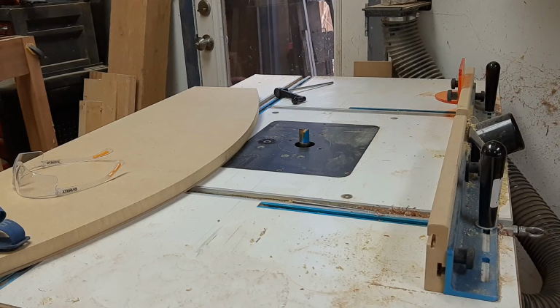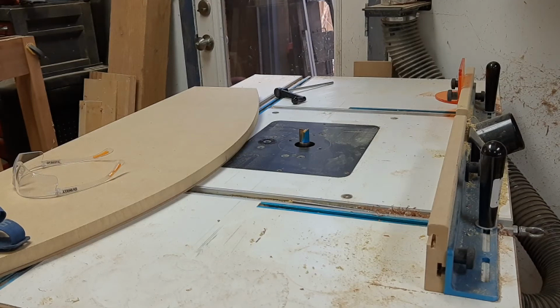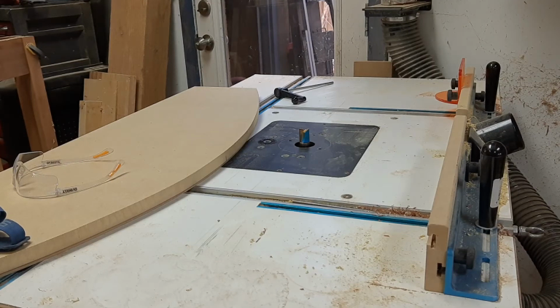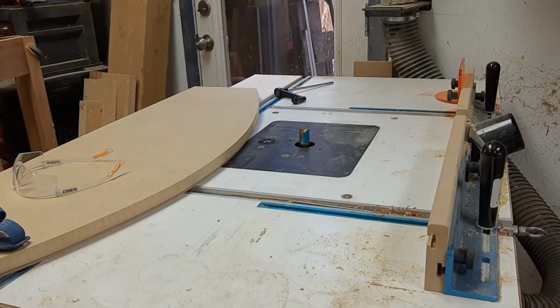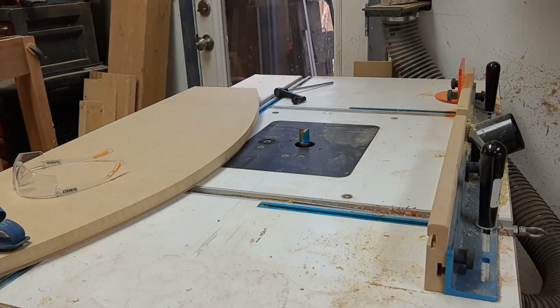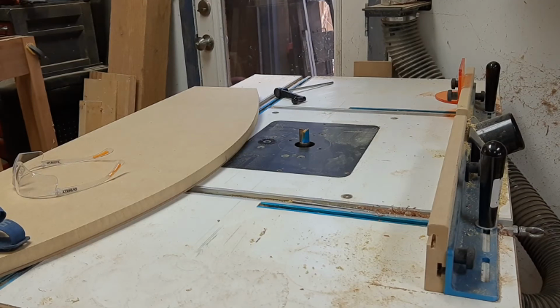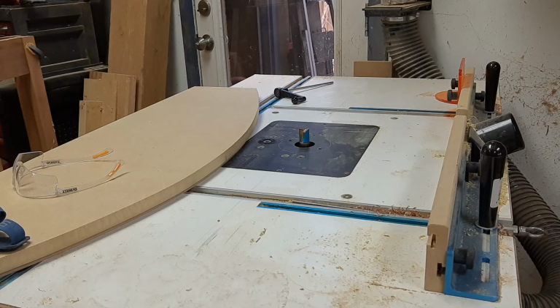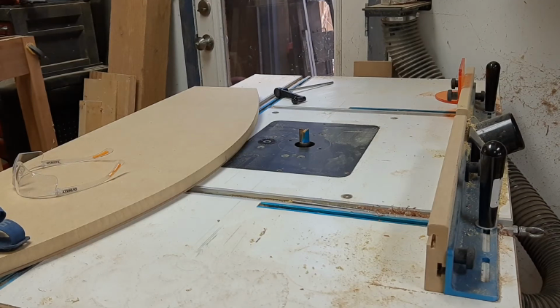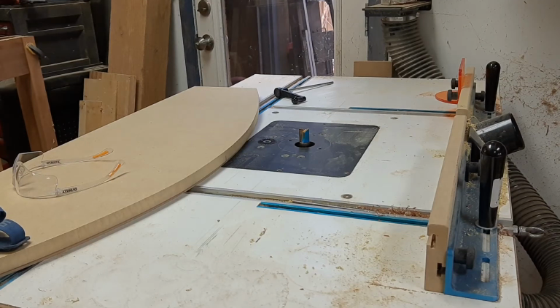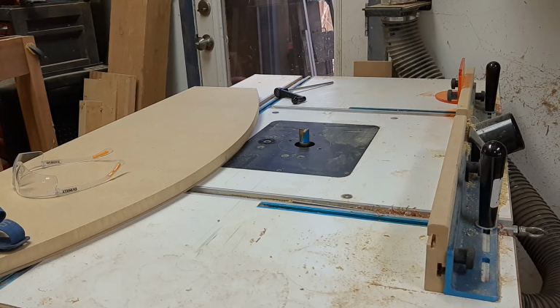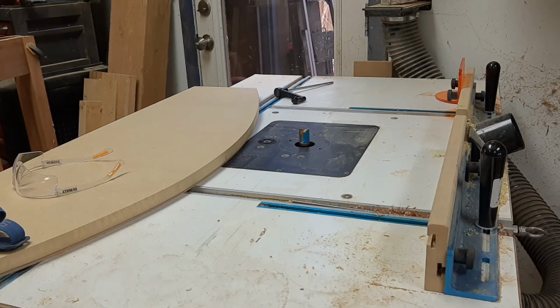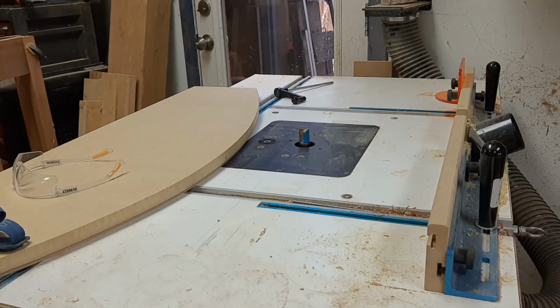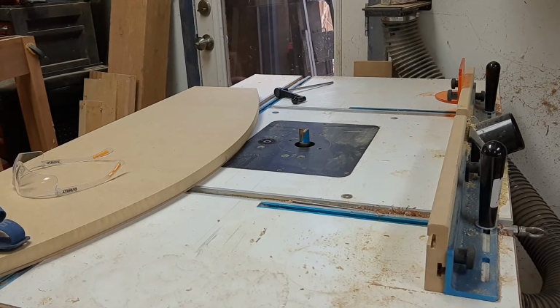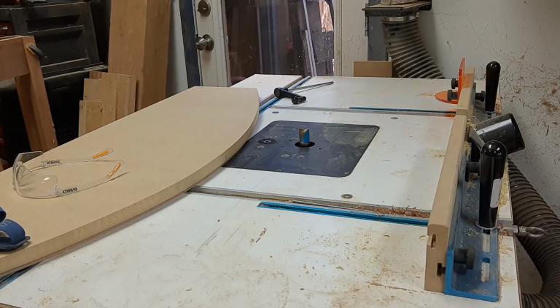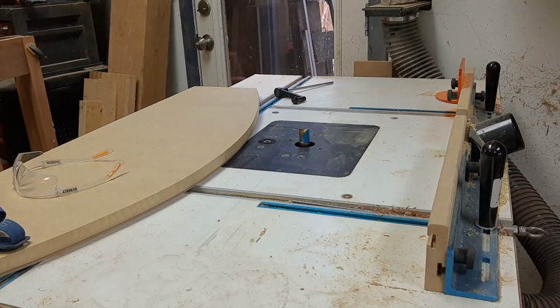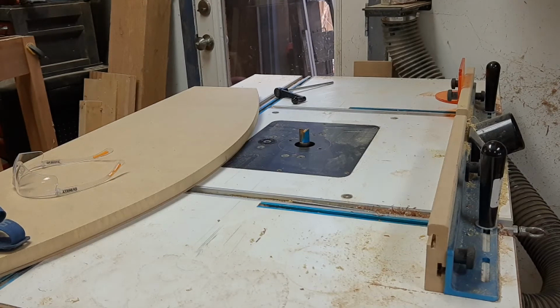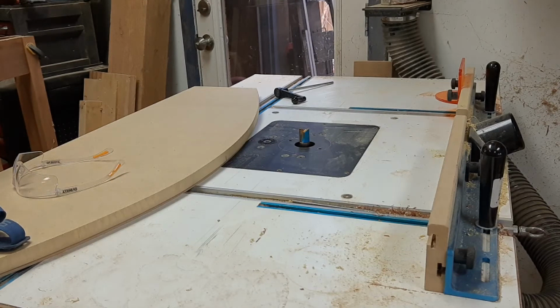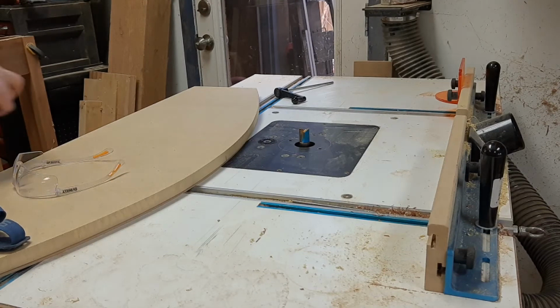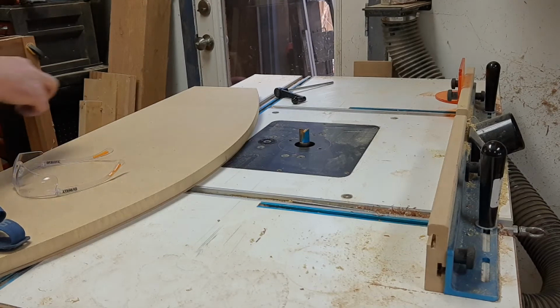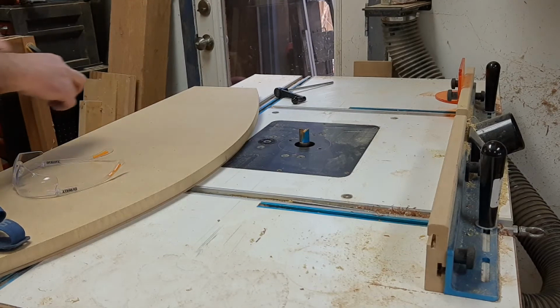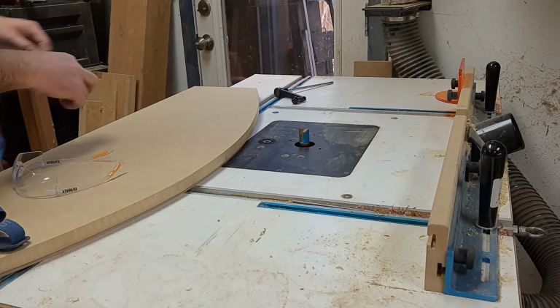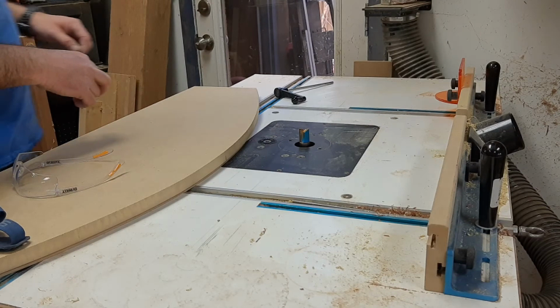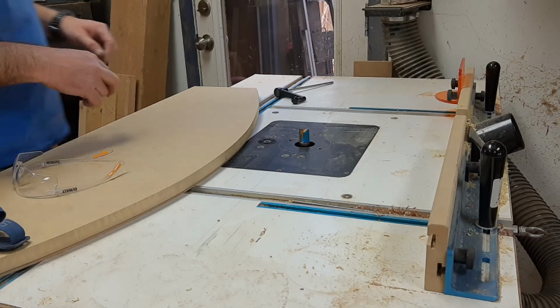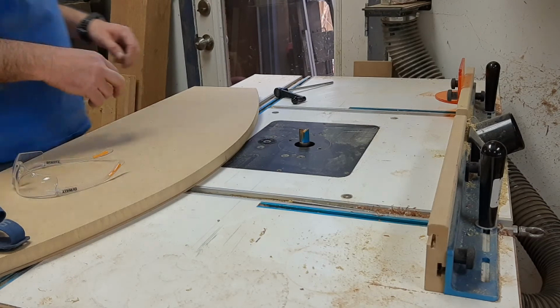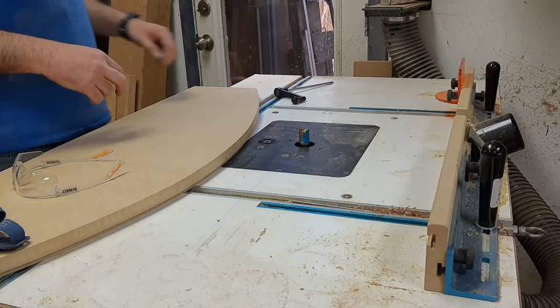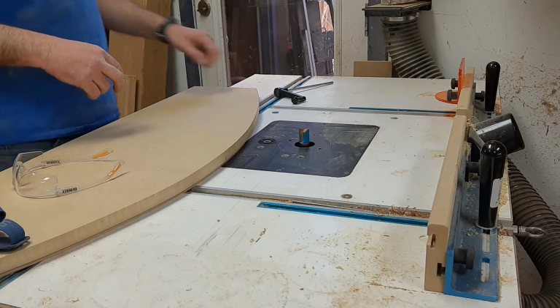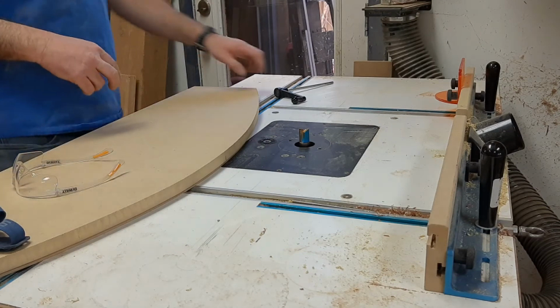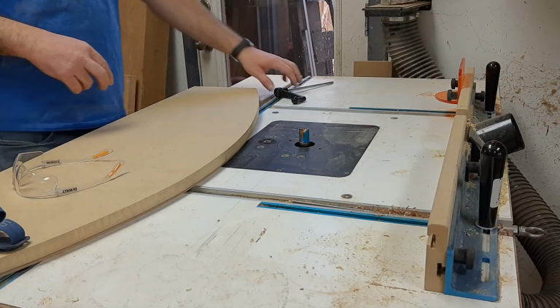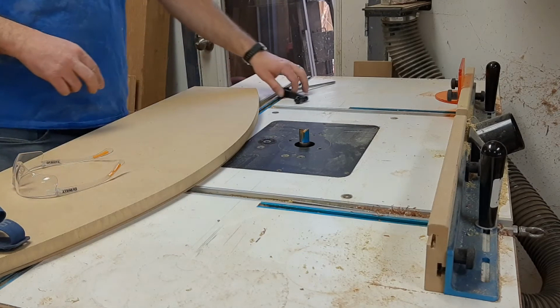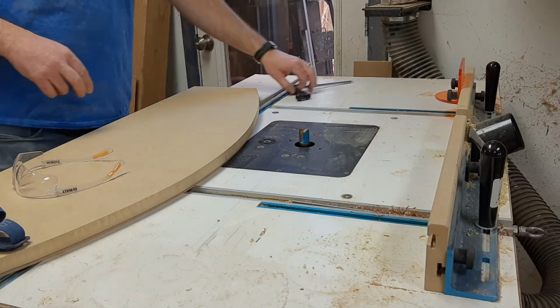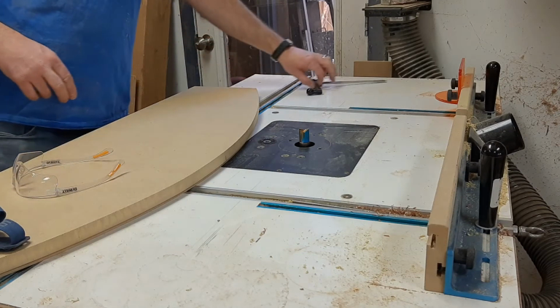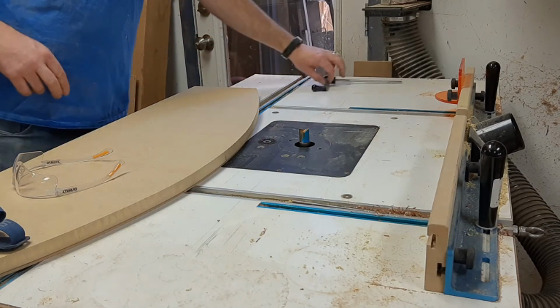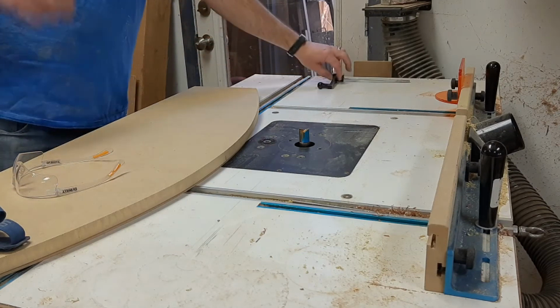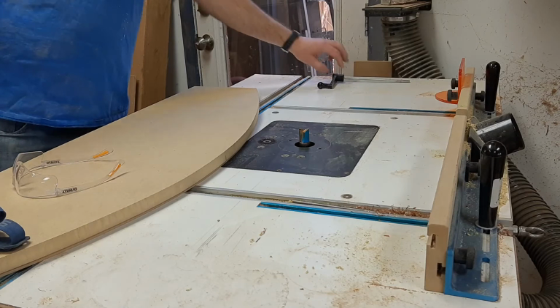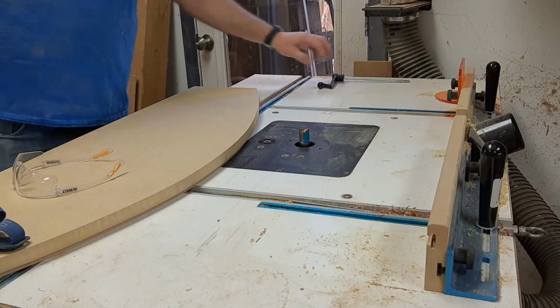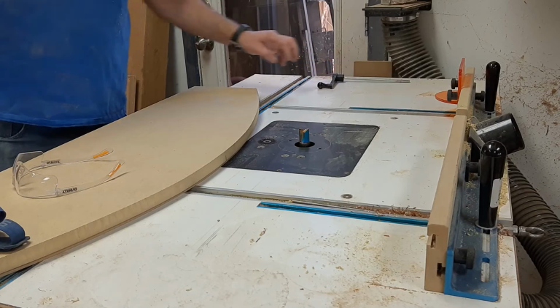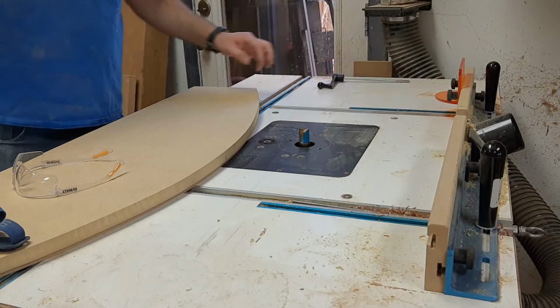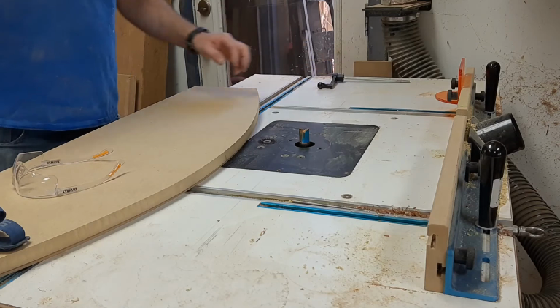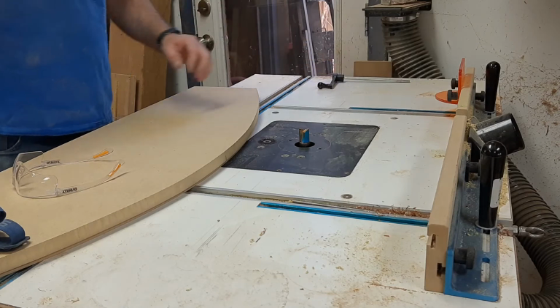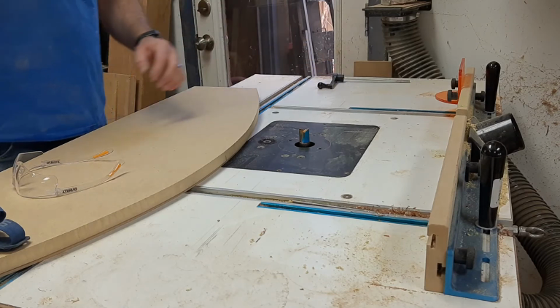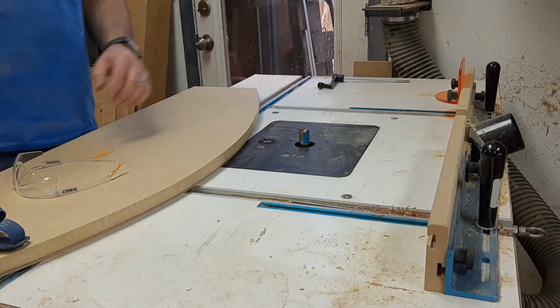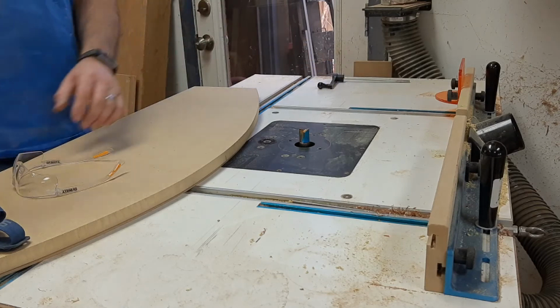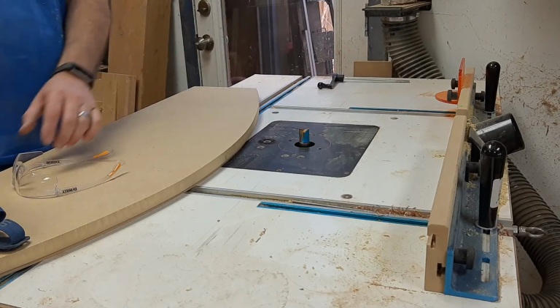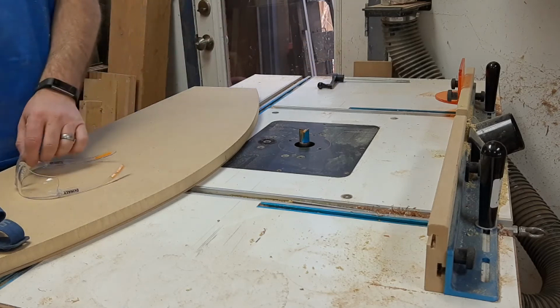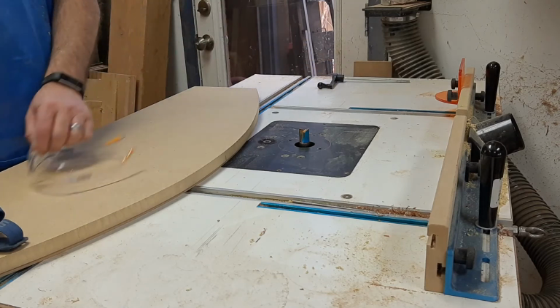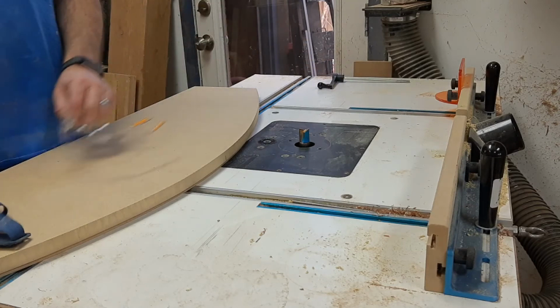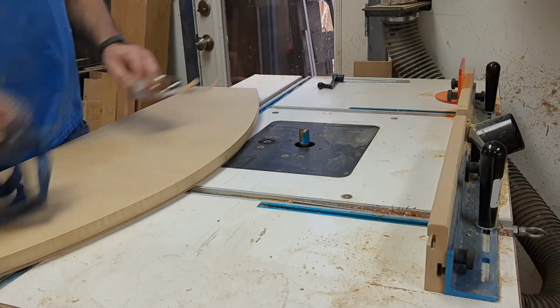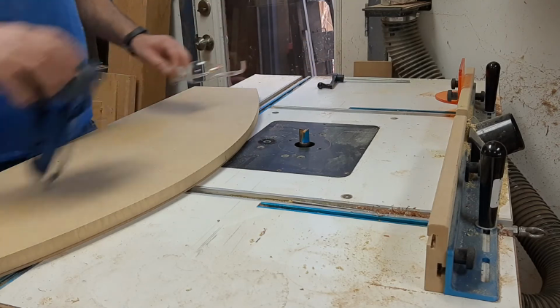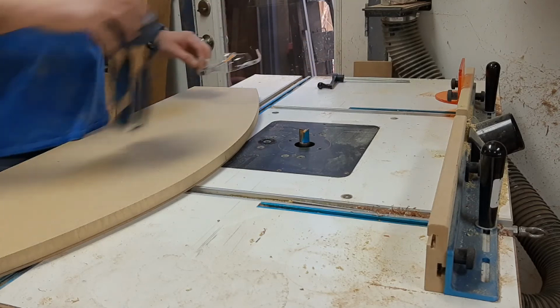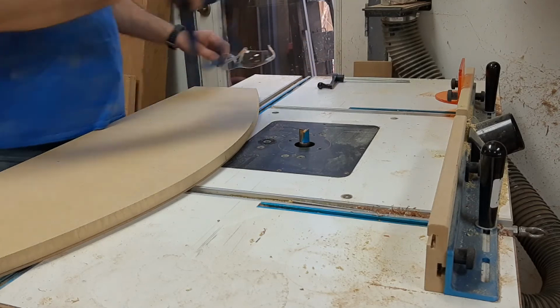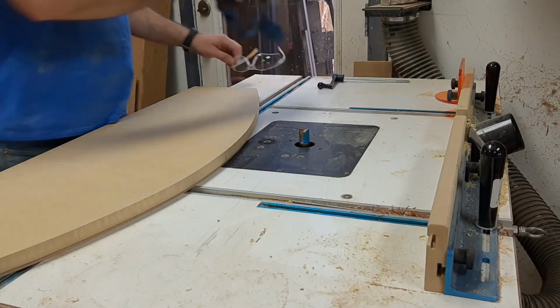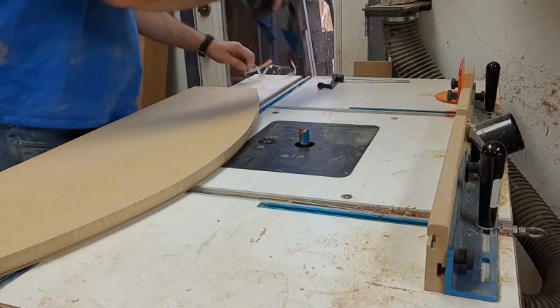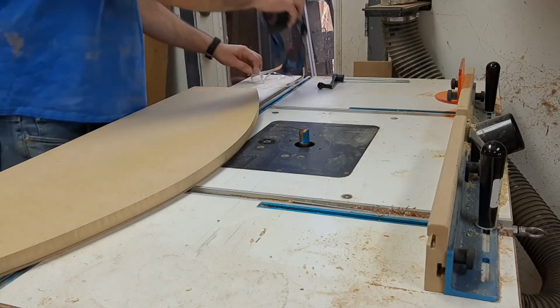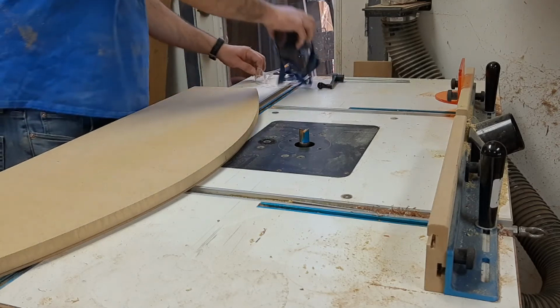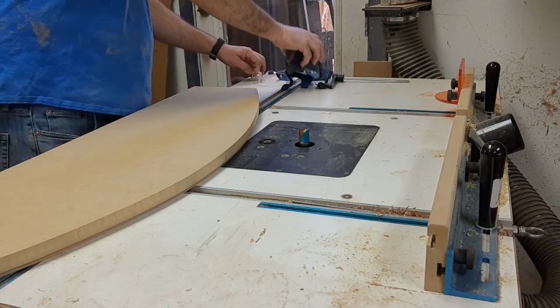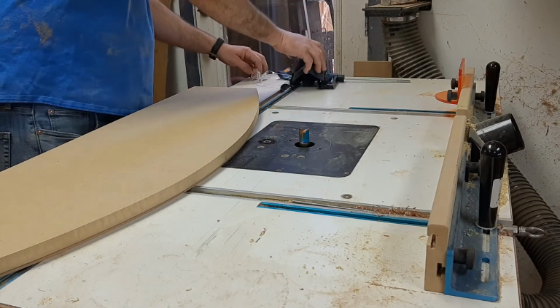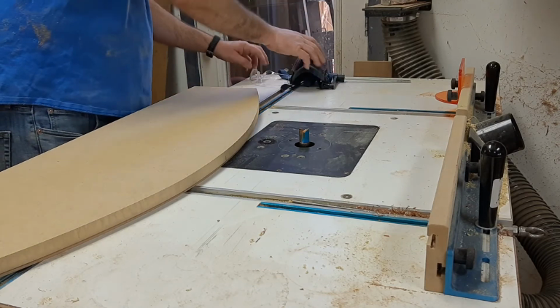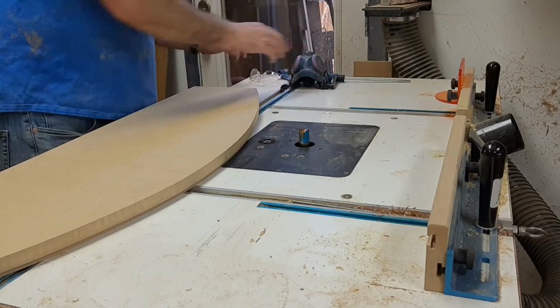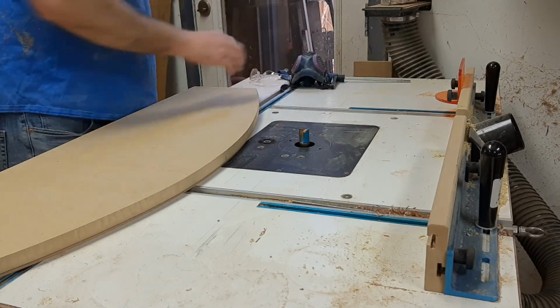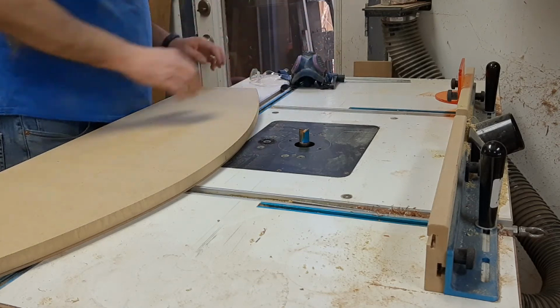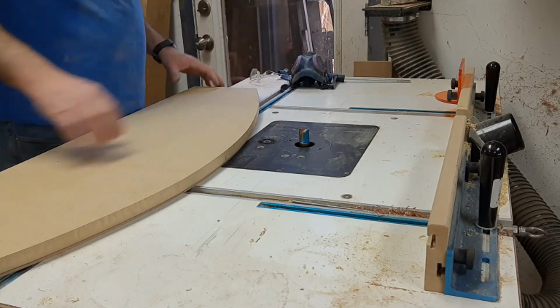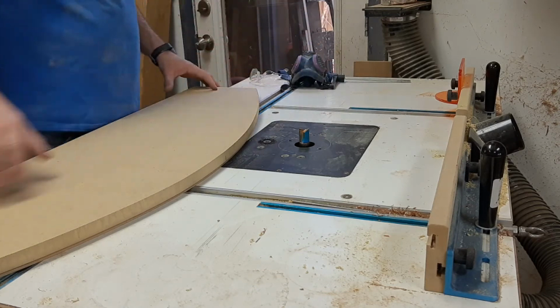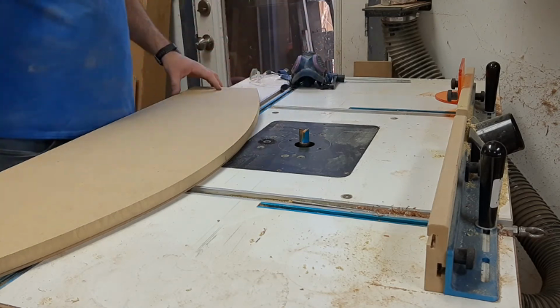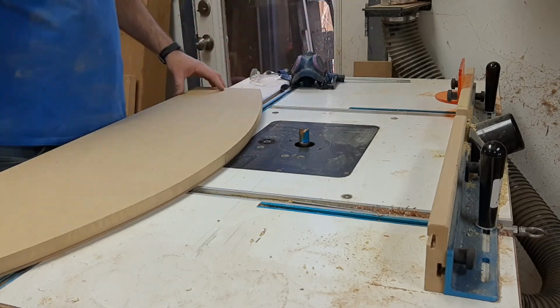Alright woodworkers, welcome back. I am at the next round of creating the template.